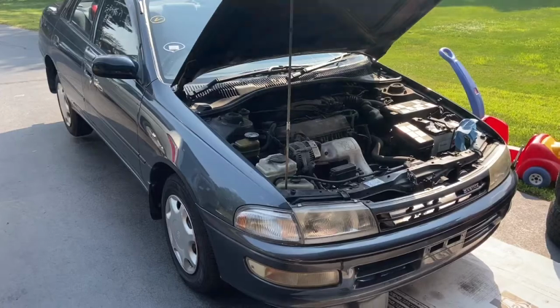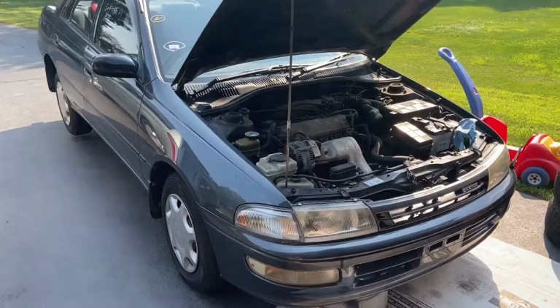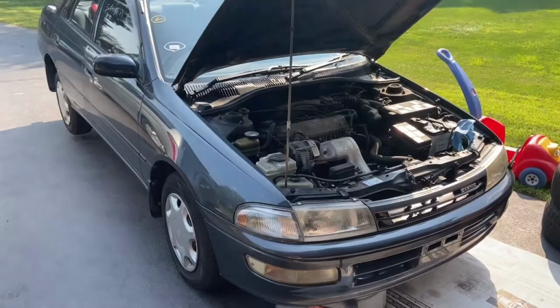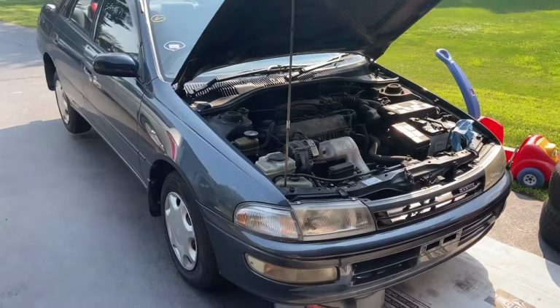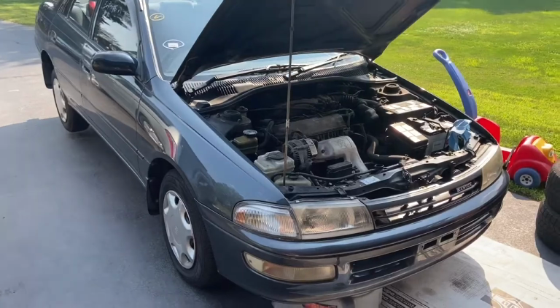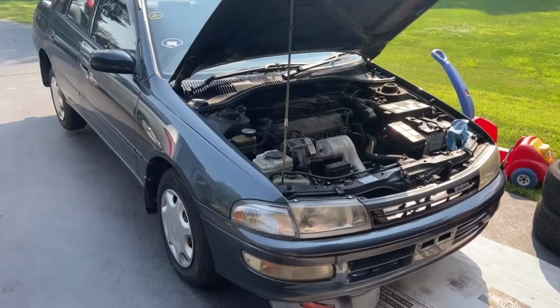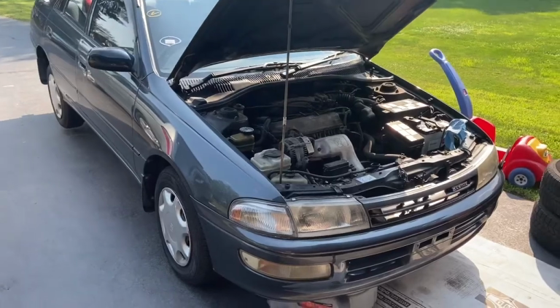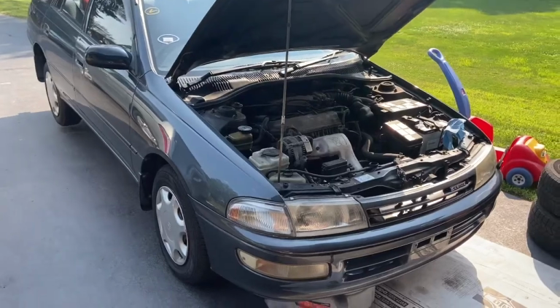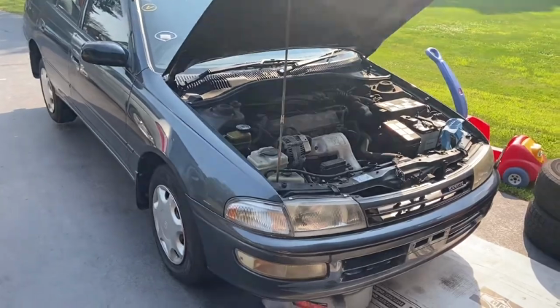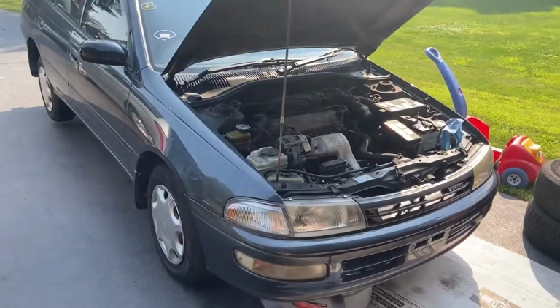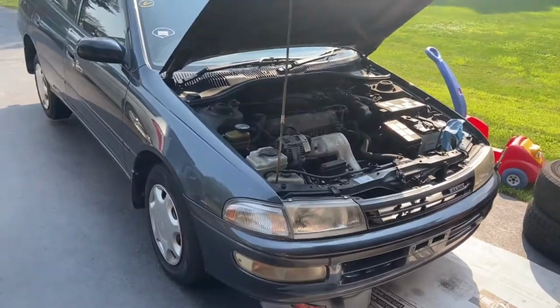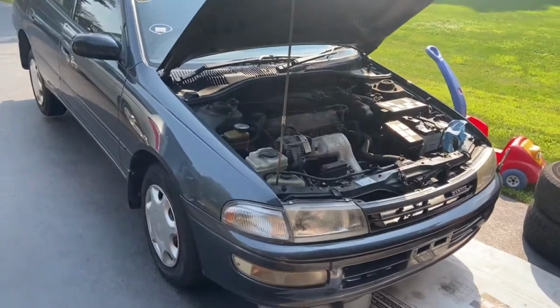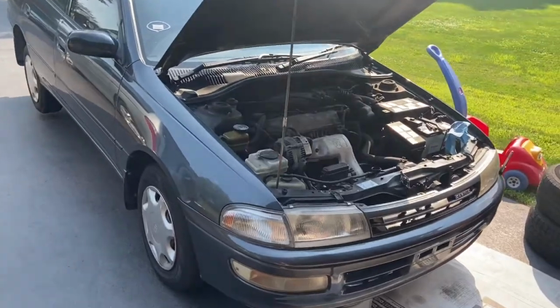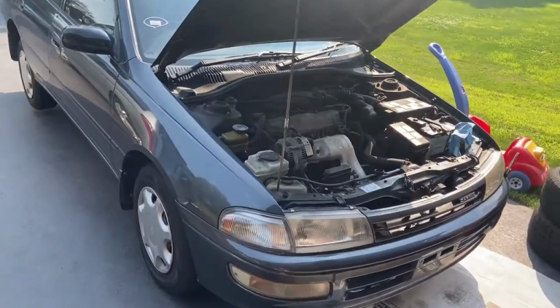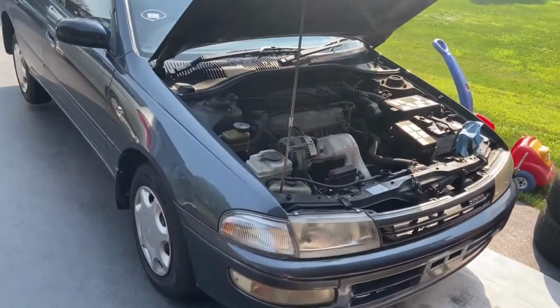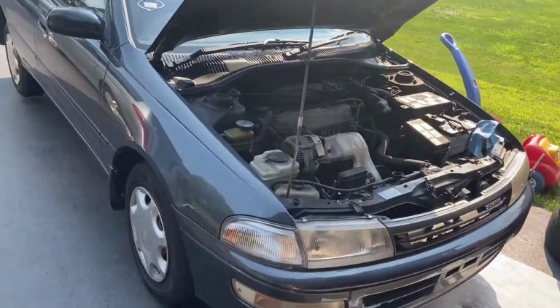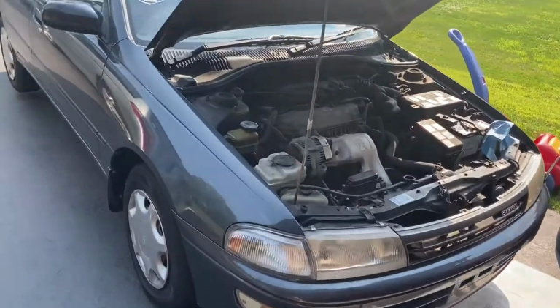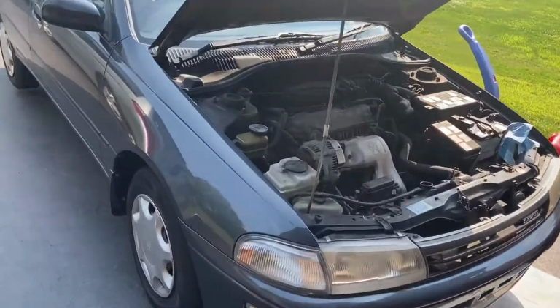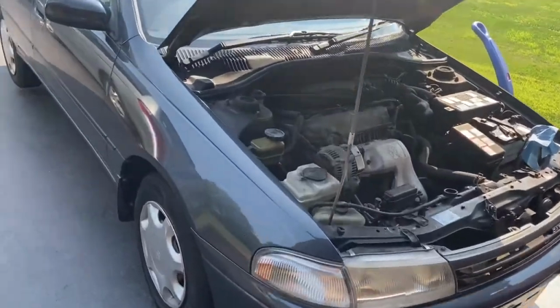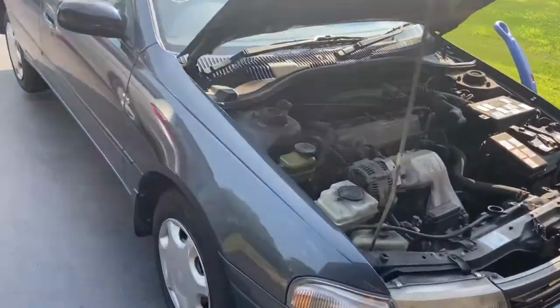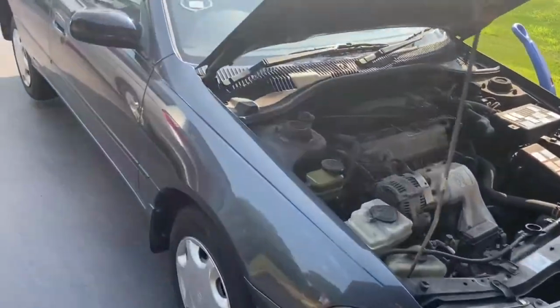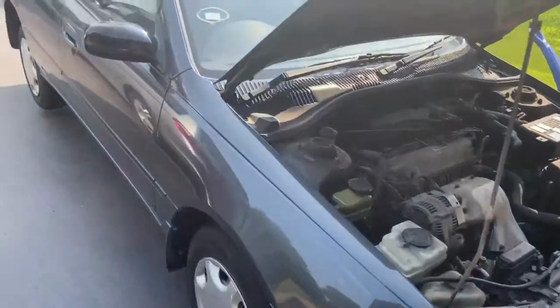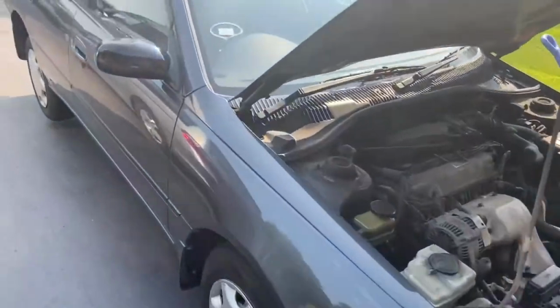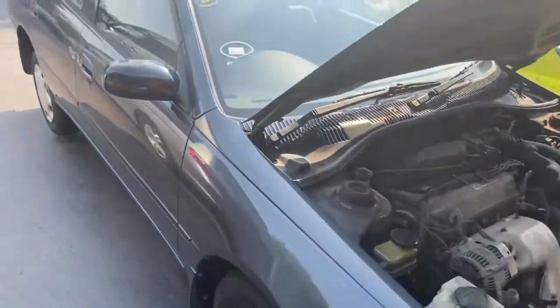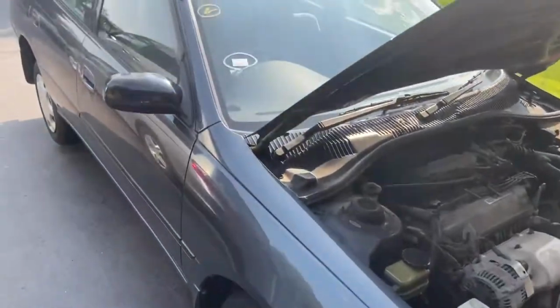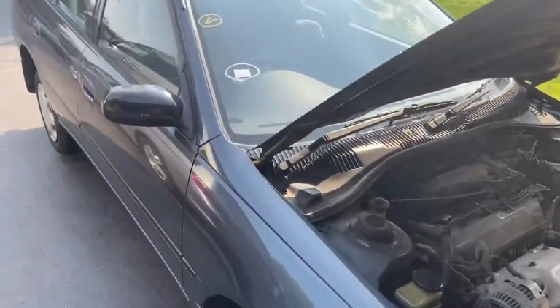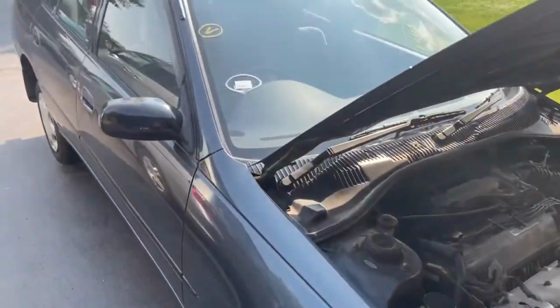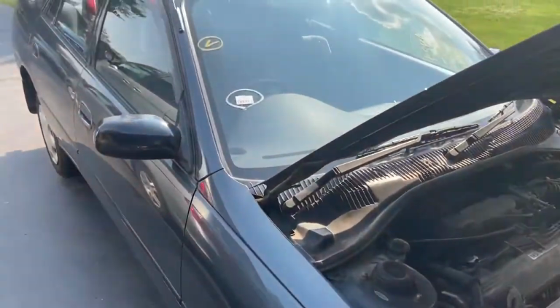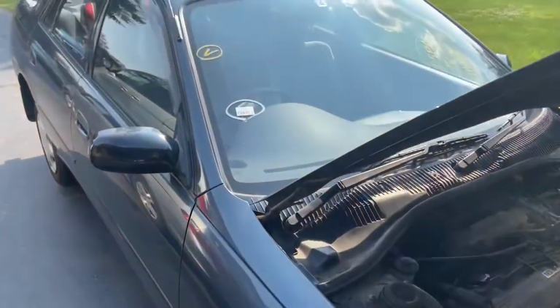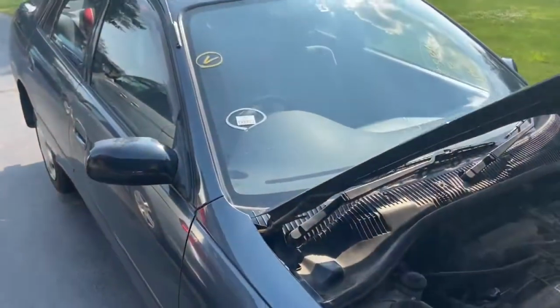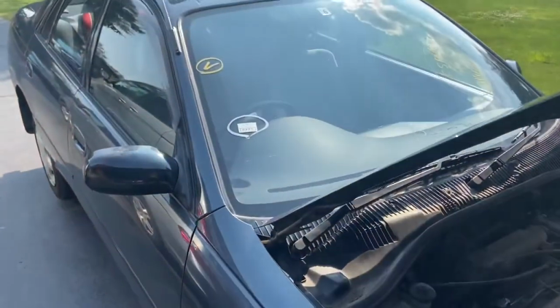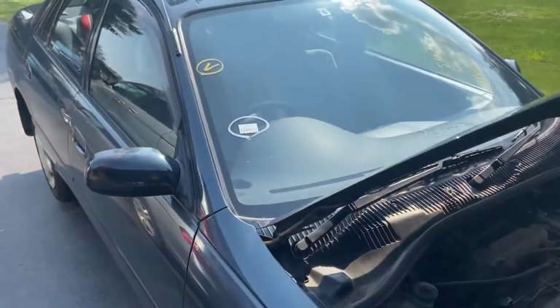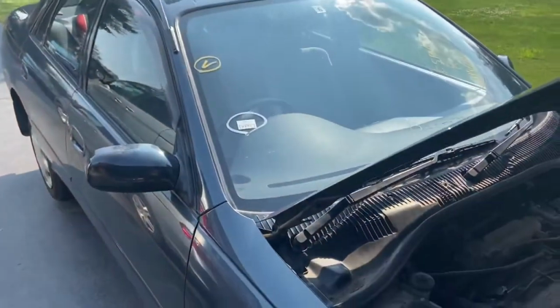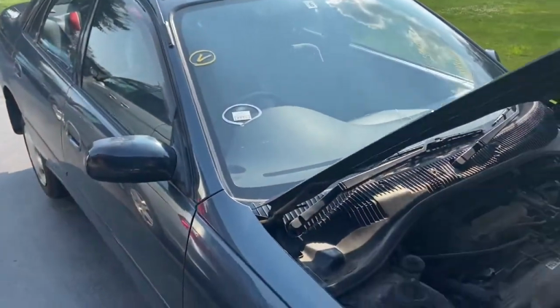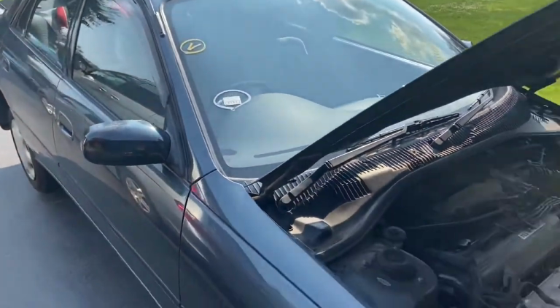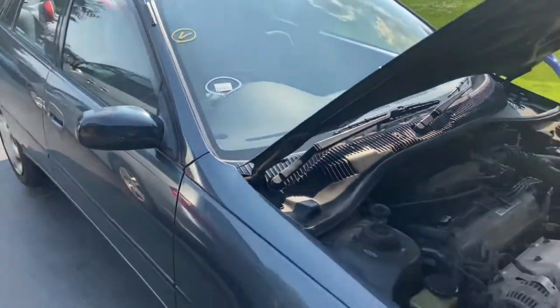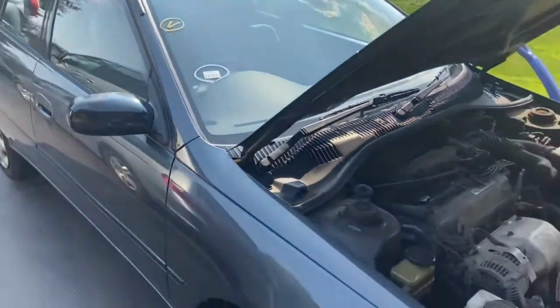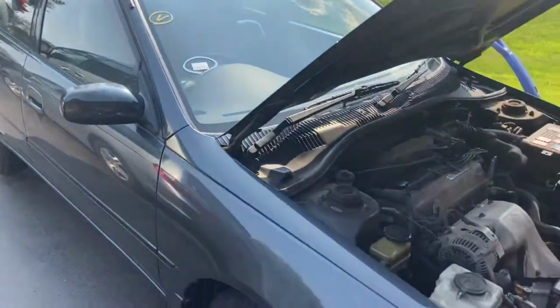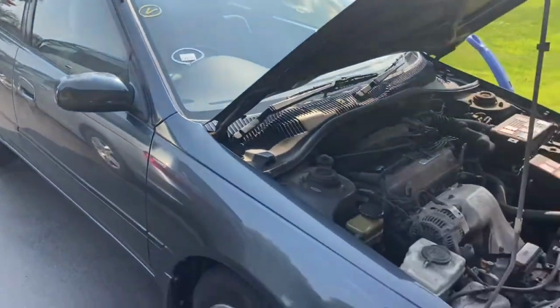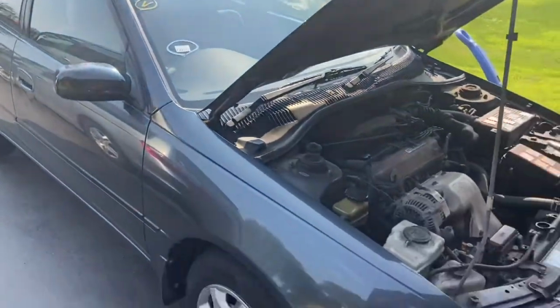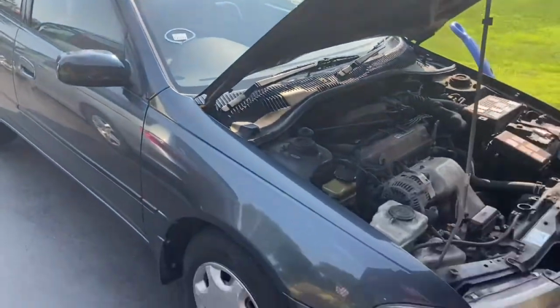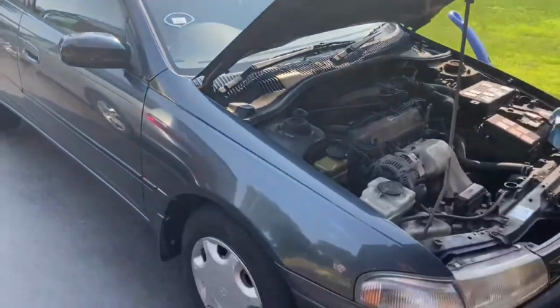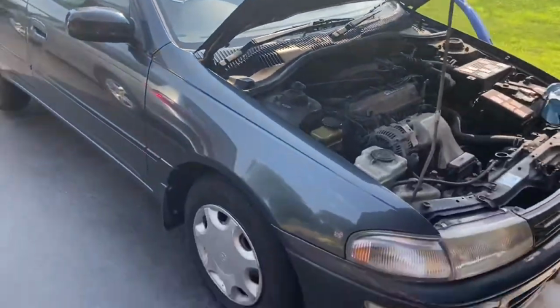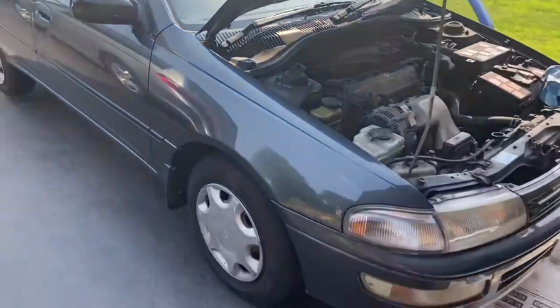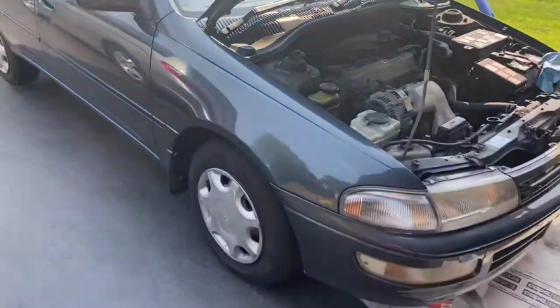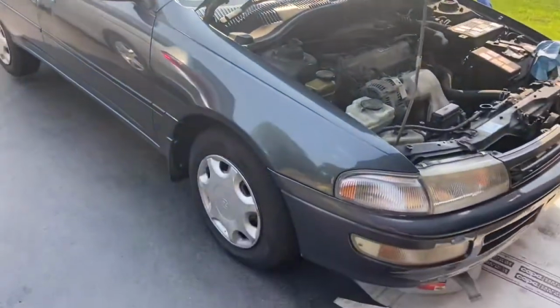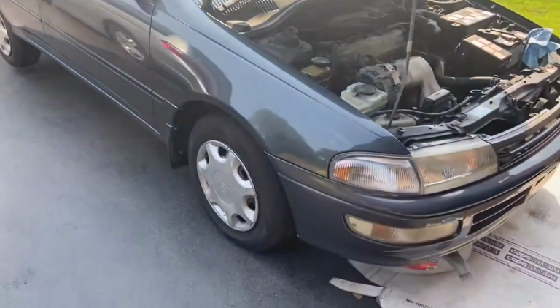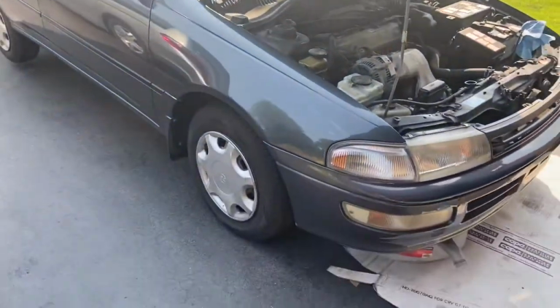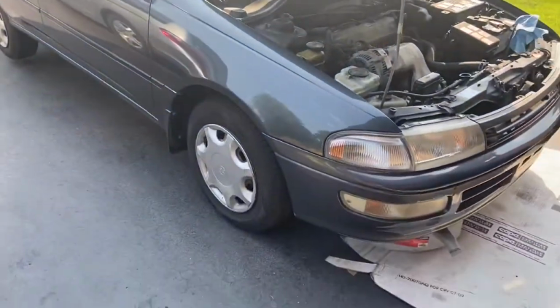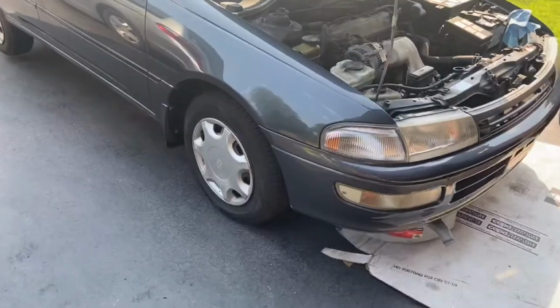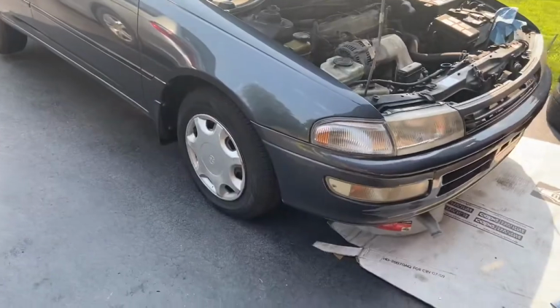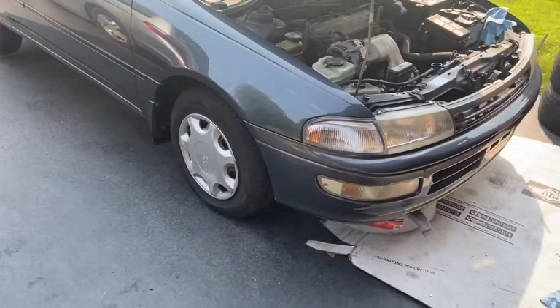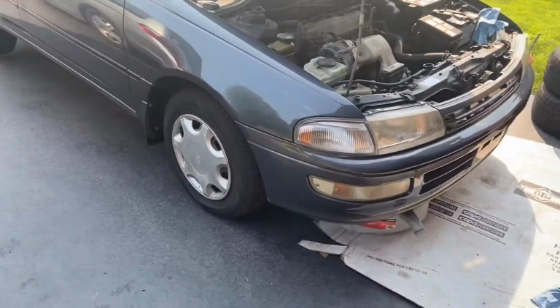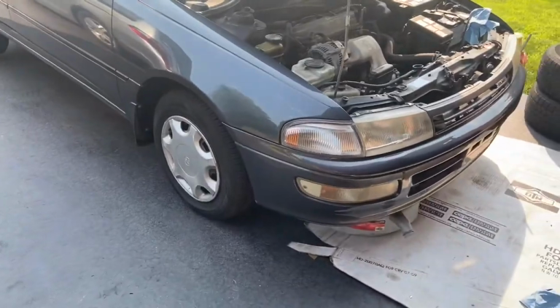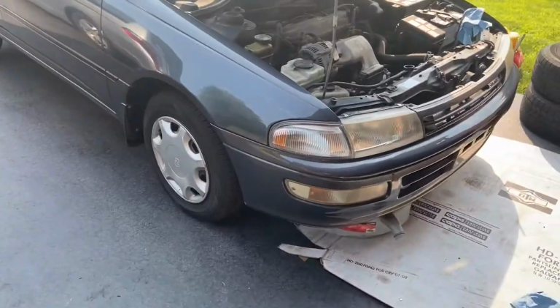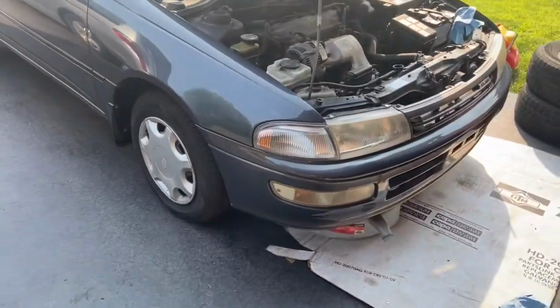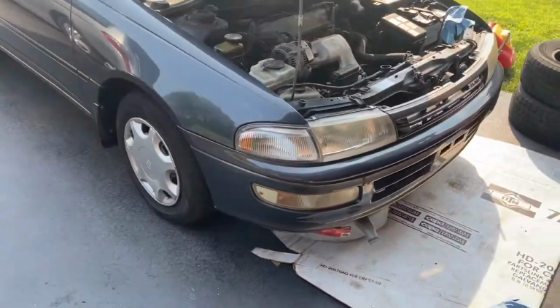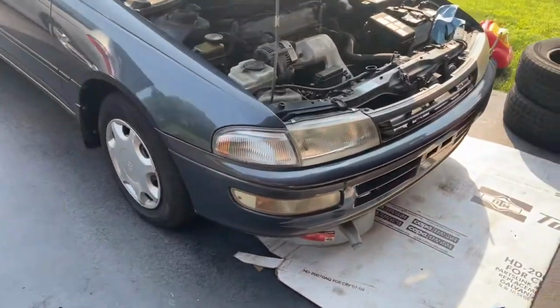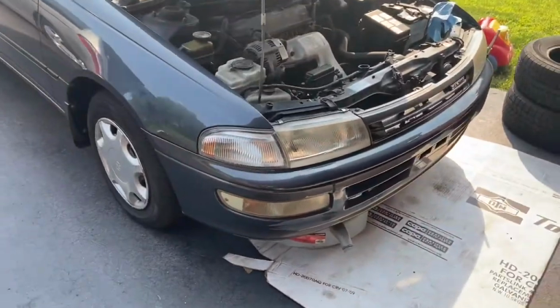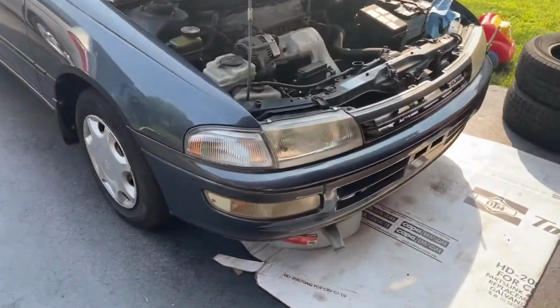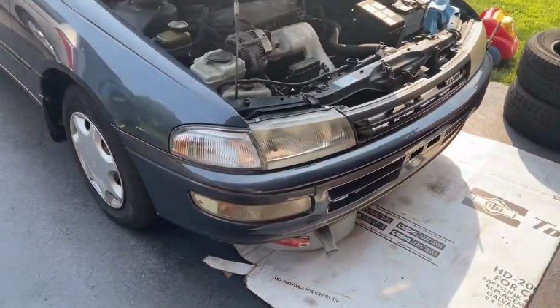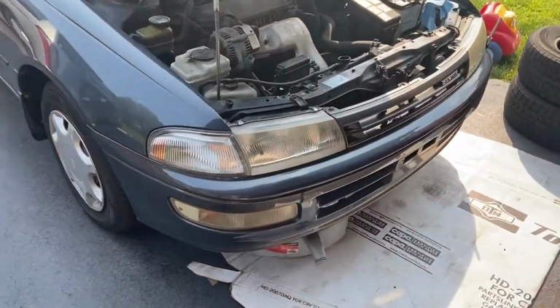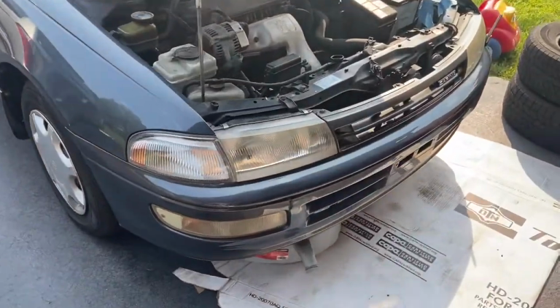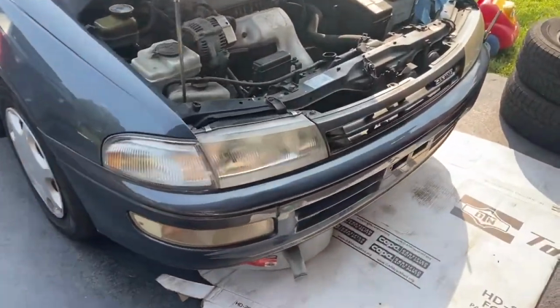What's up YouTube? Drew here from Pelicars working on the 1994 Toyota Carina JDM import.